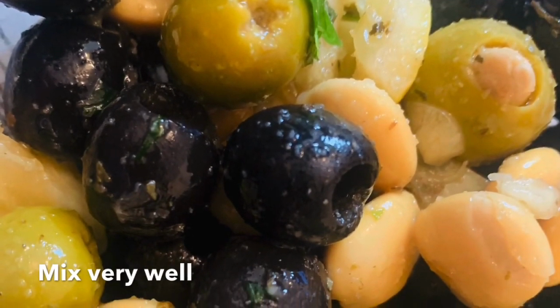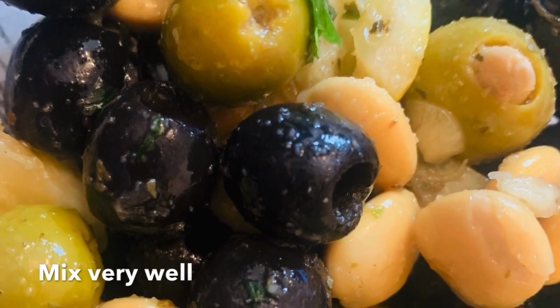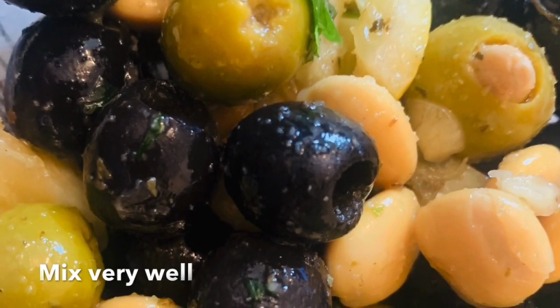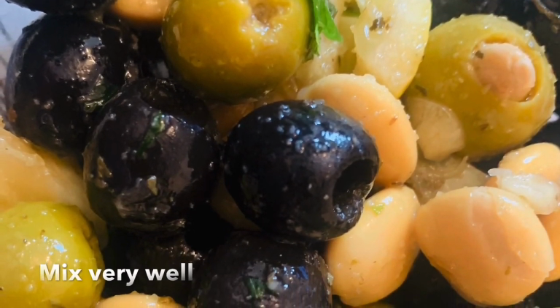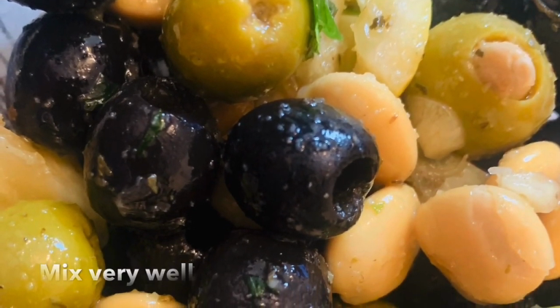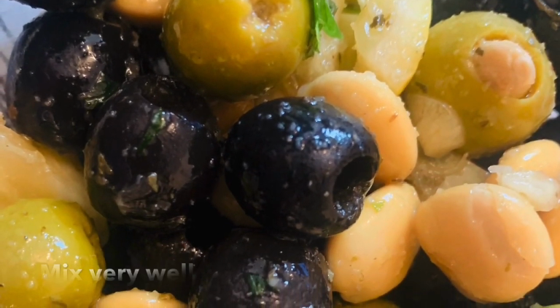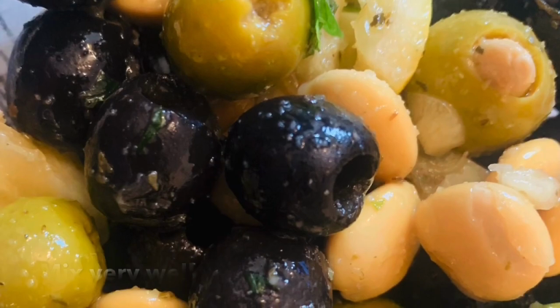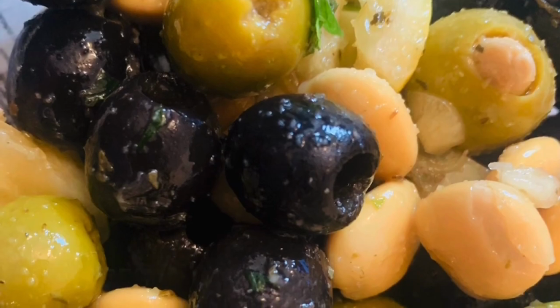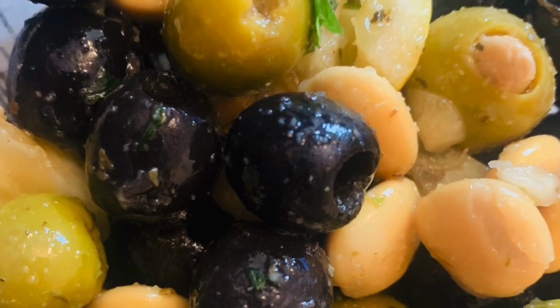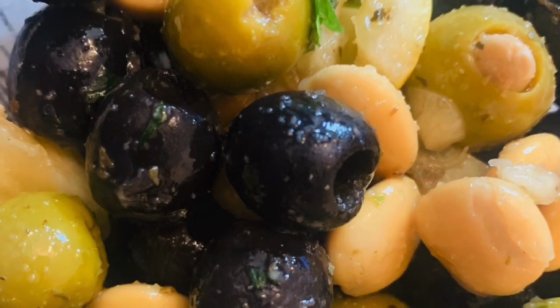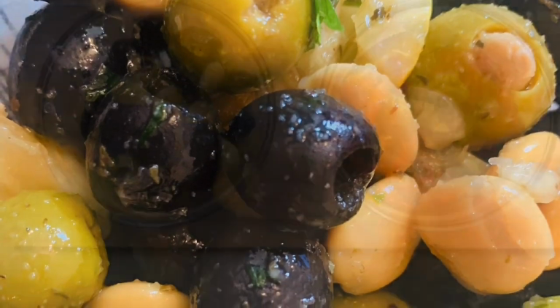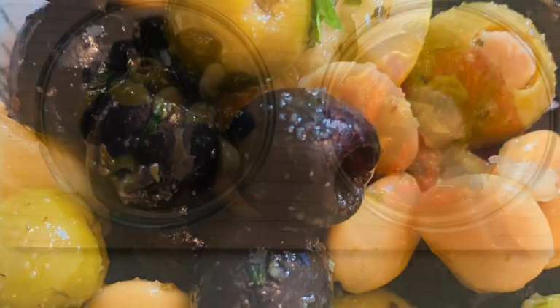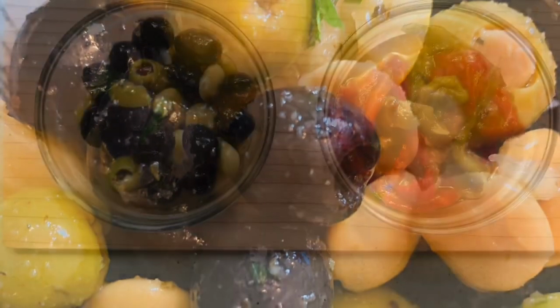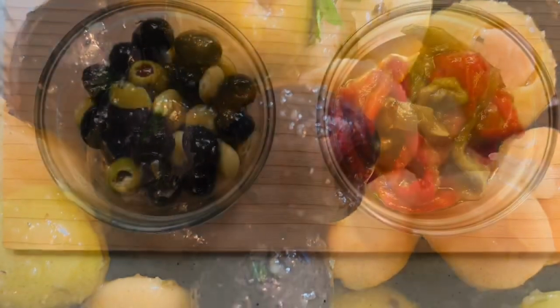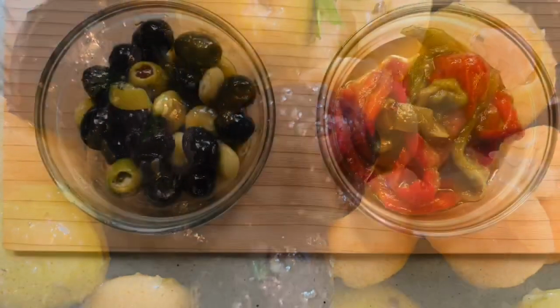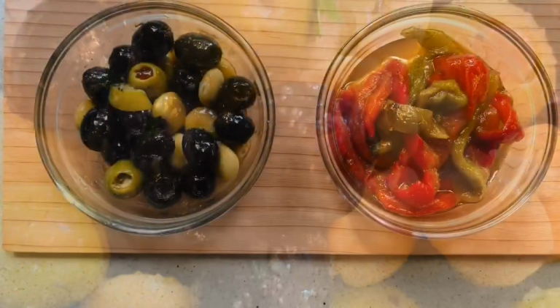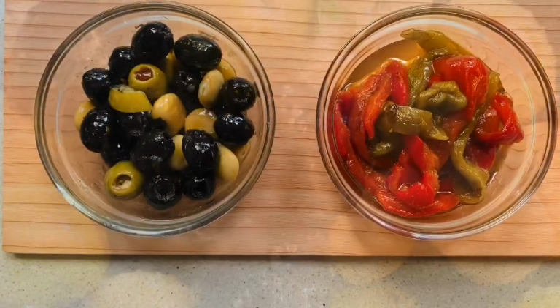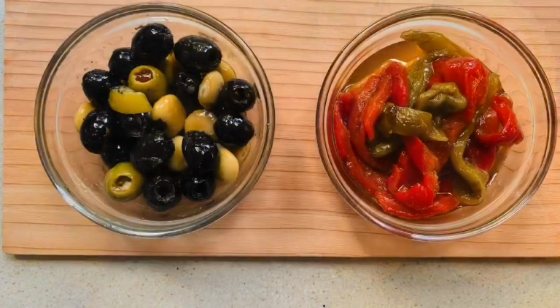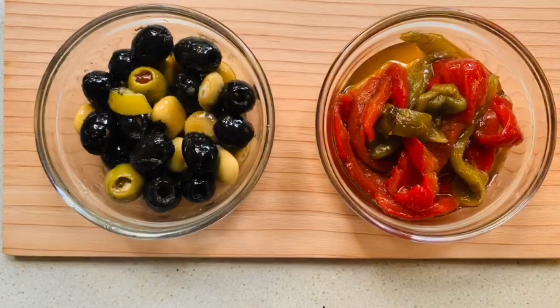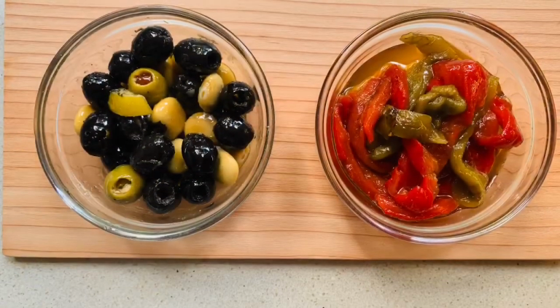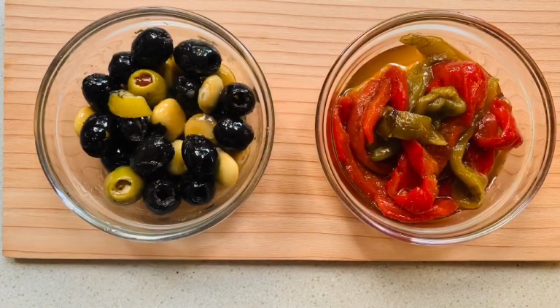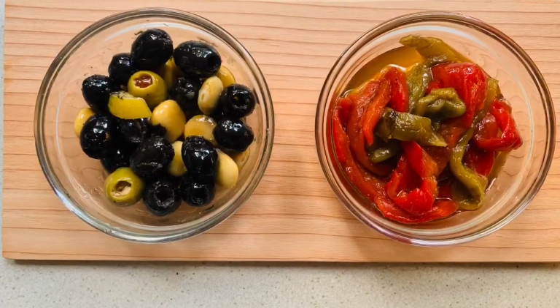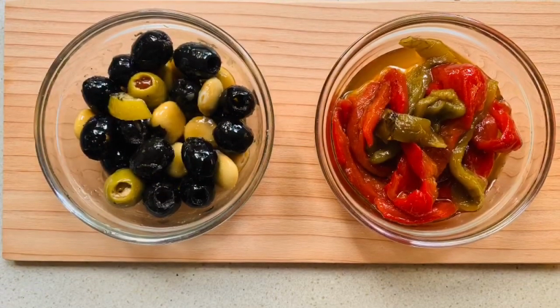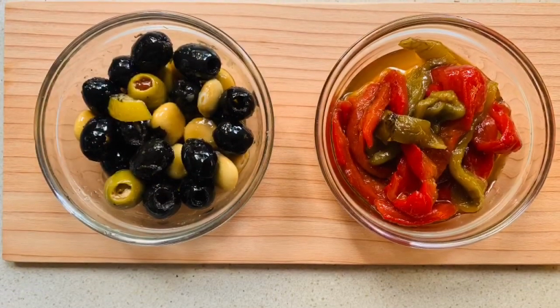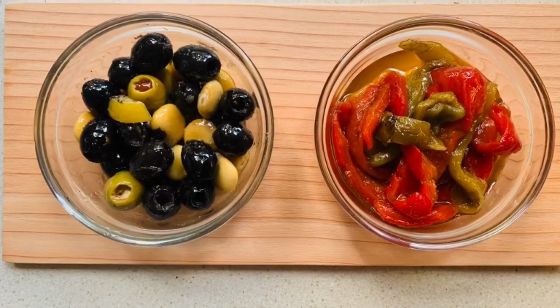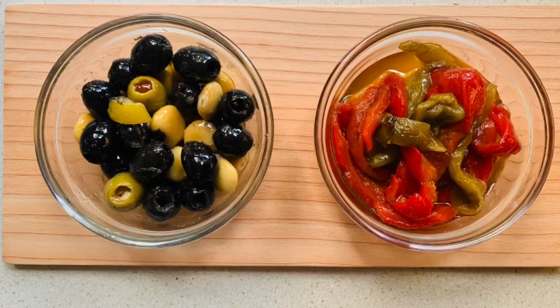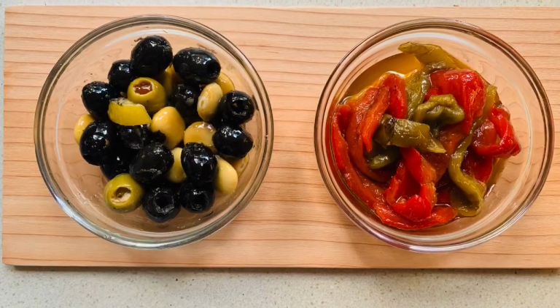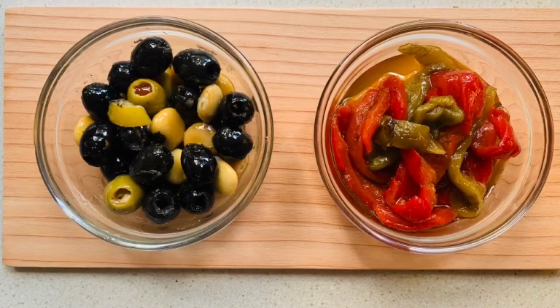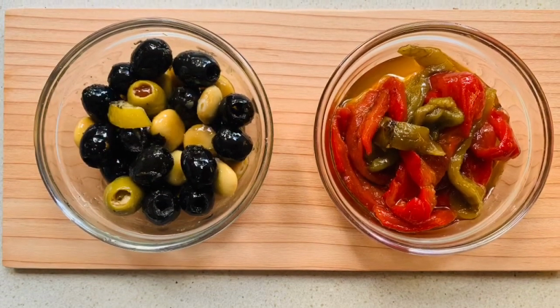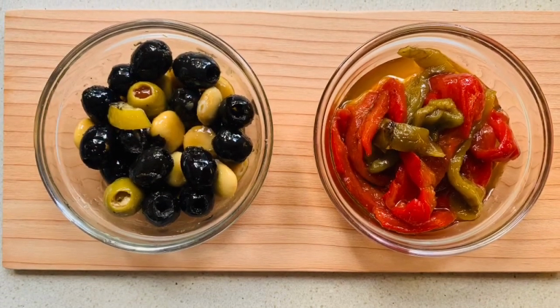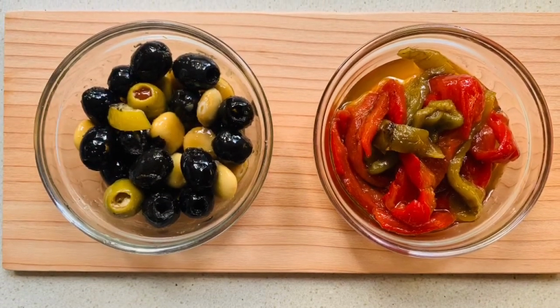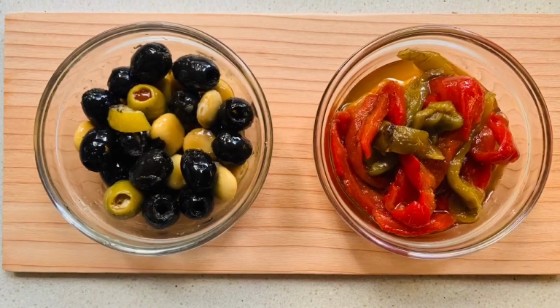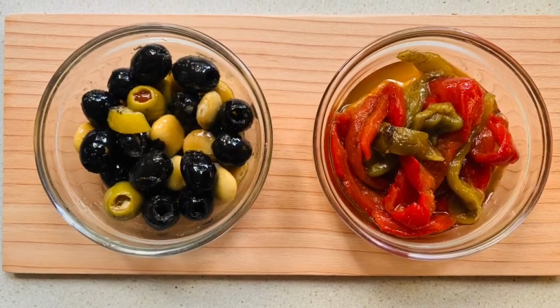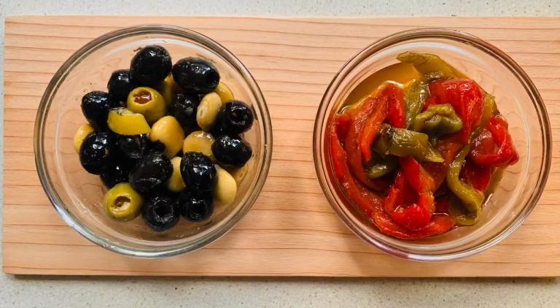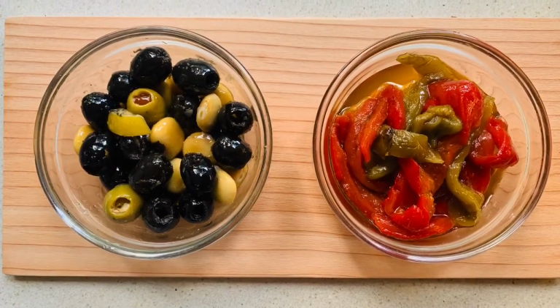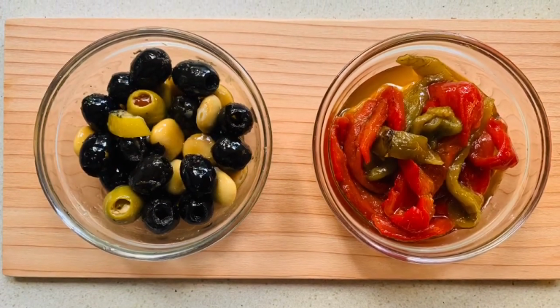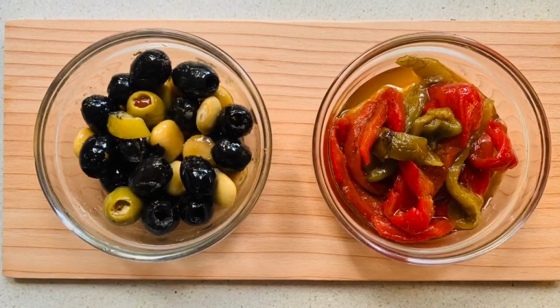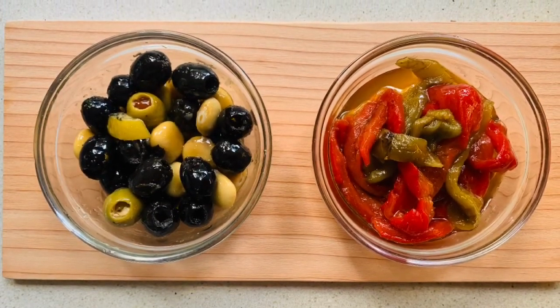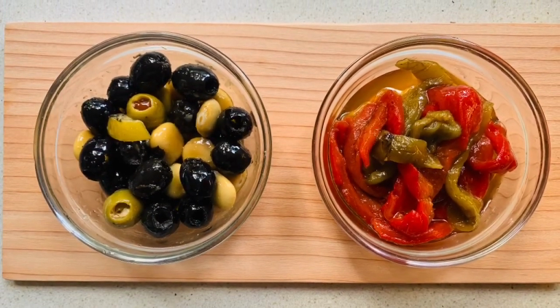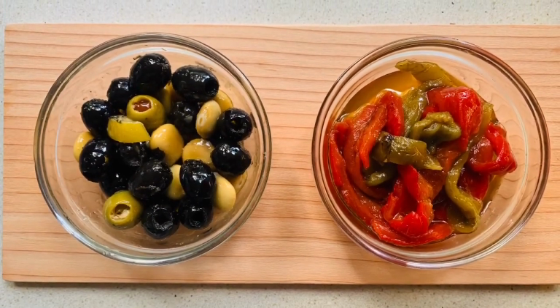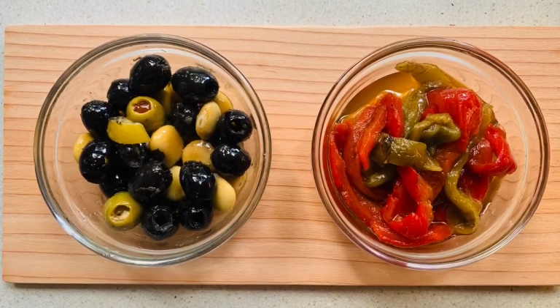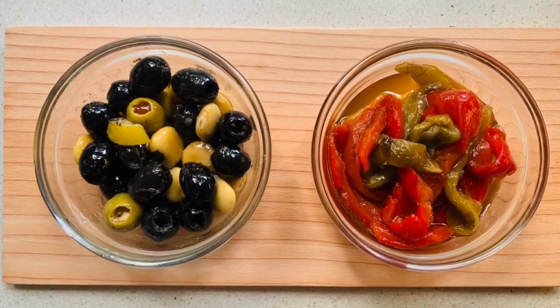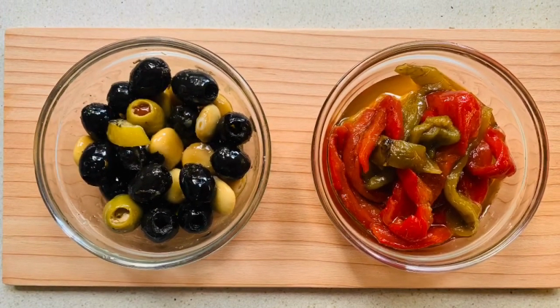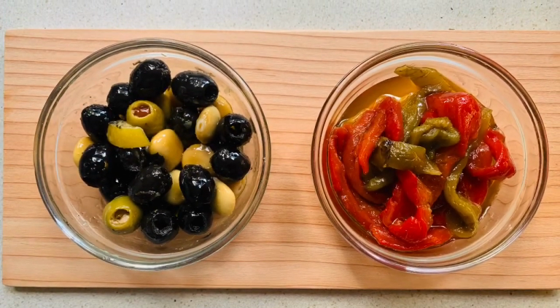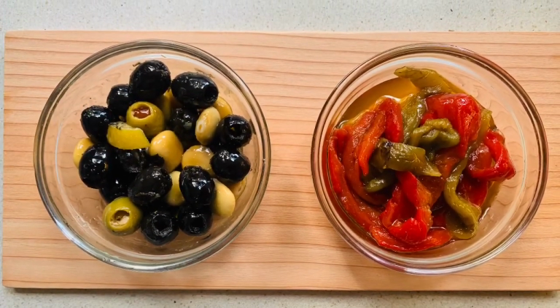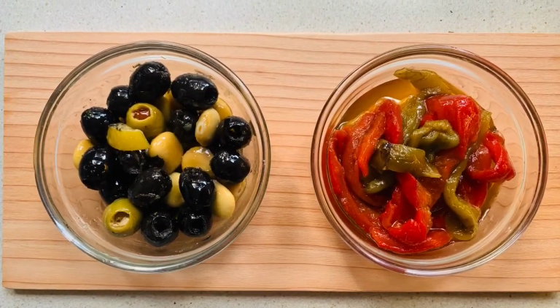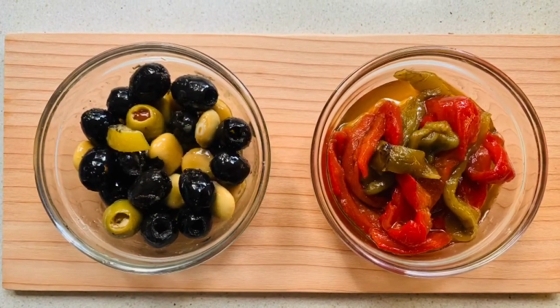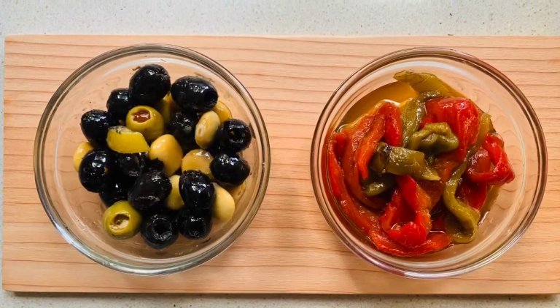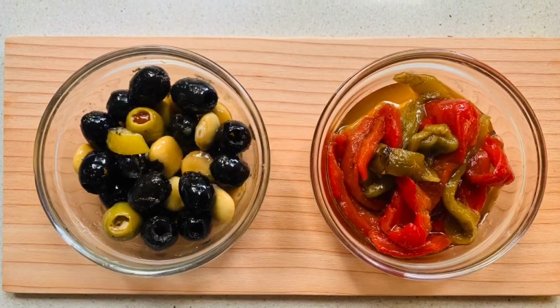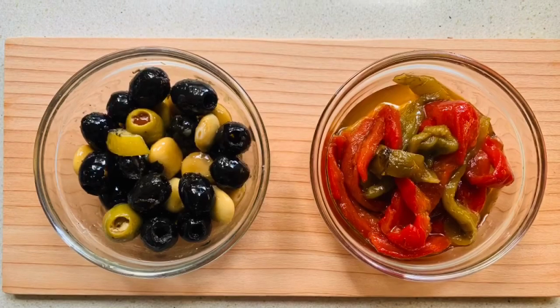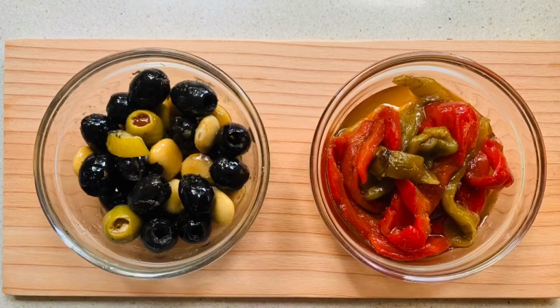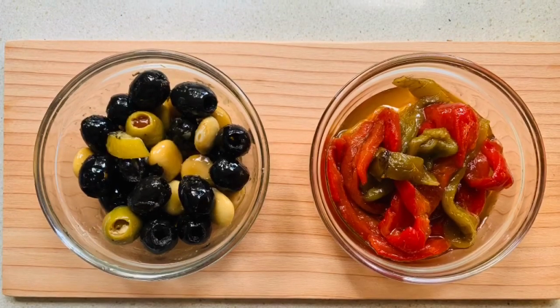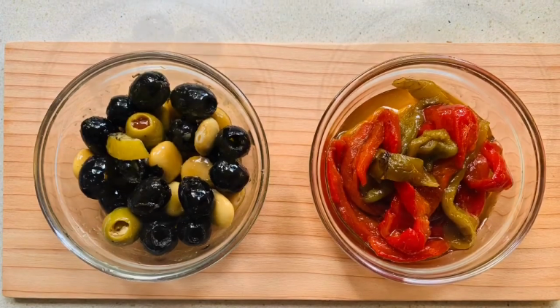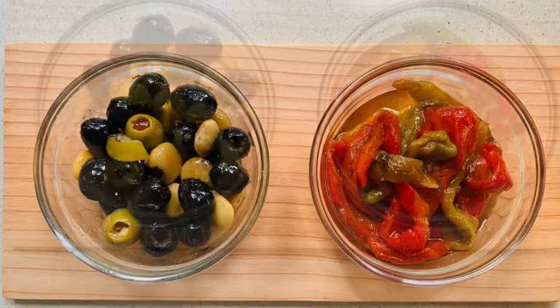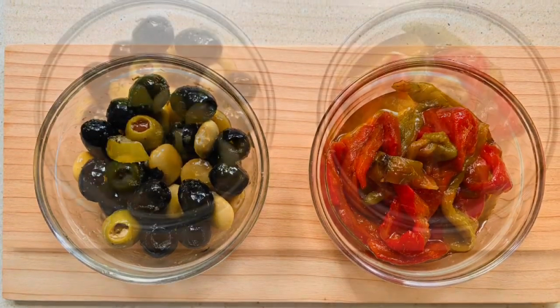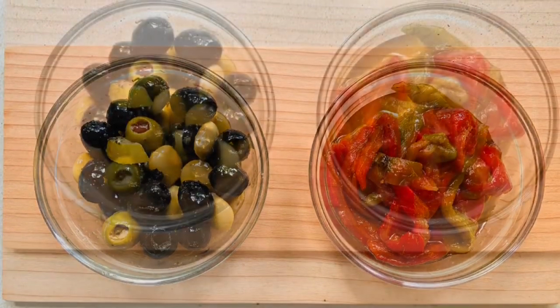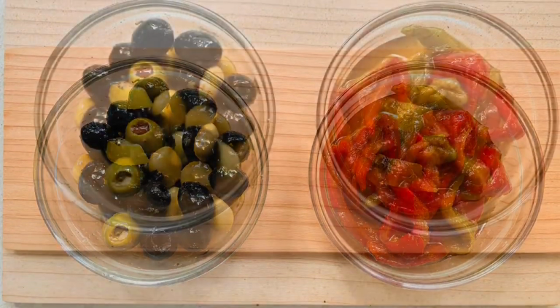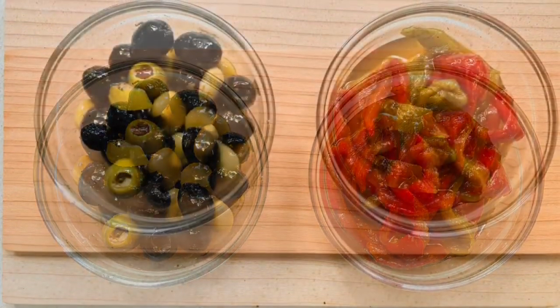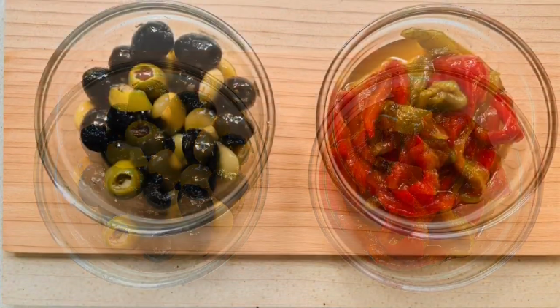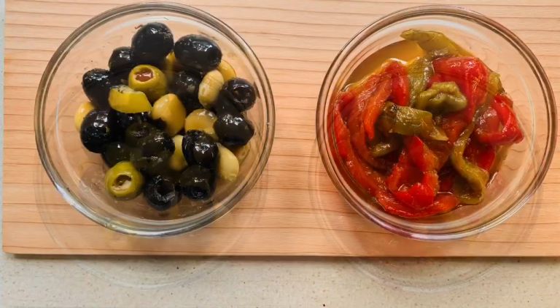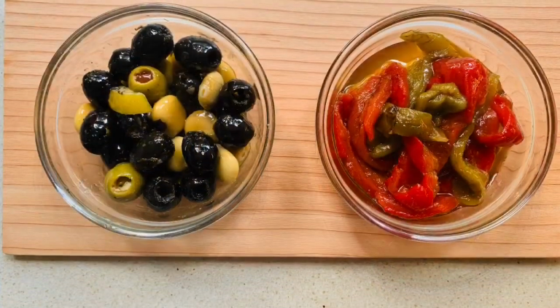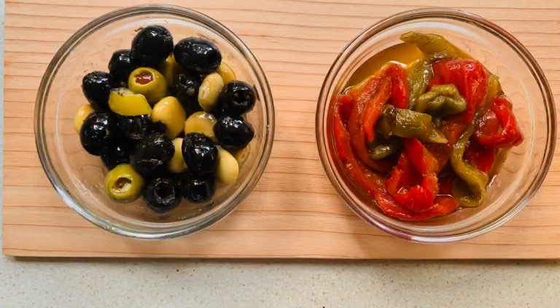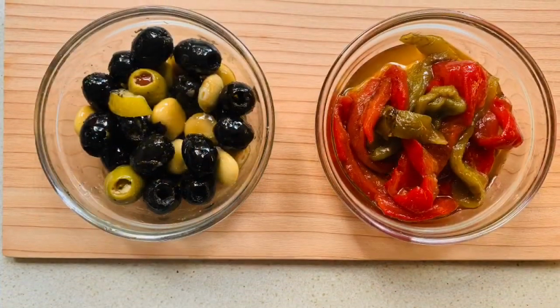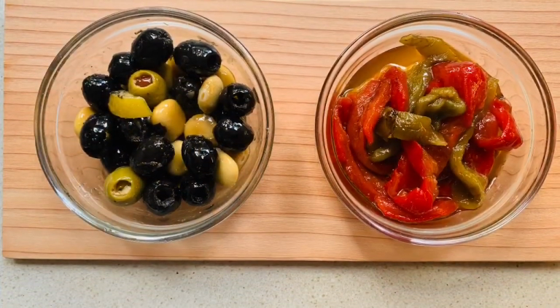Serve your olives alla Gabriela and your pepper salad with love. Bon appétit!